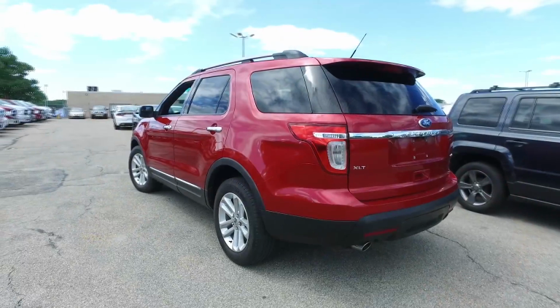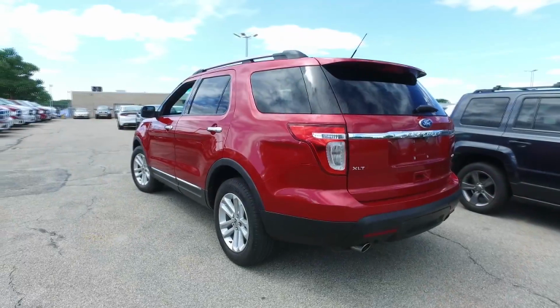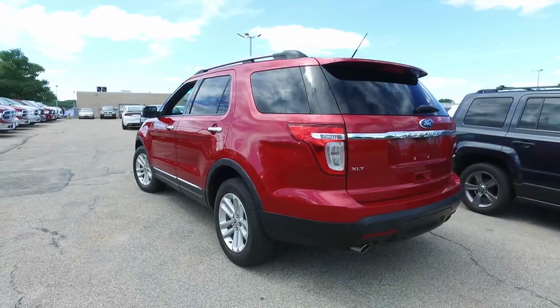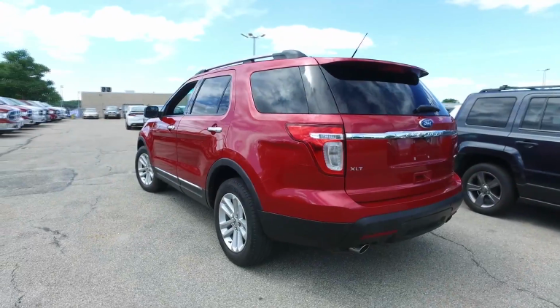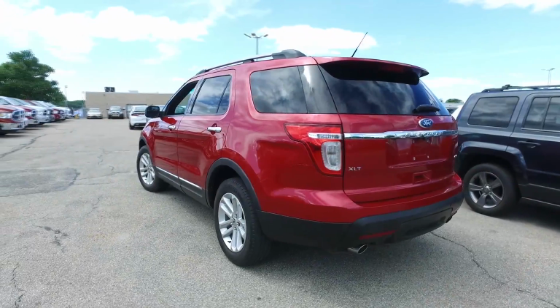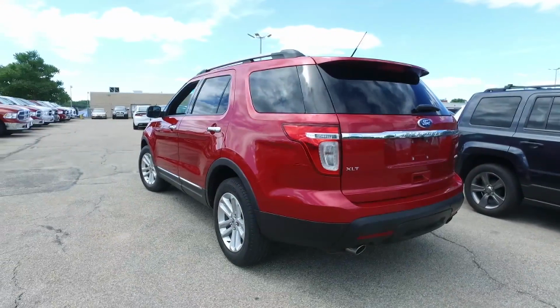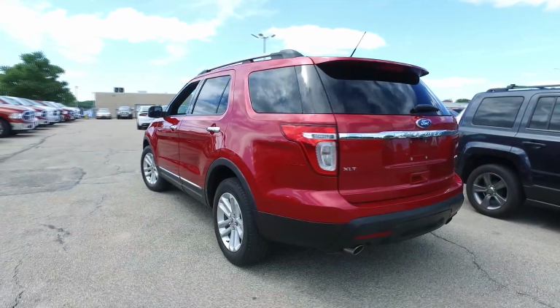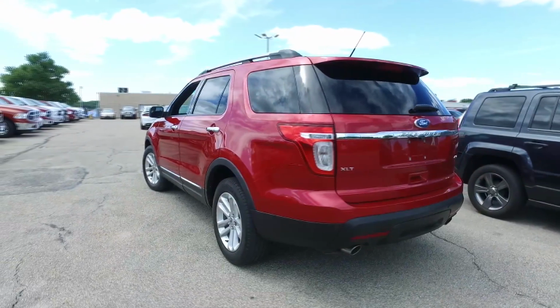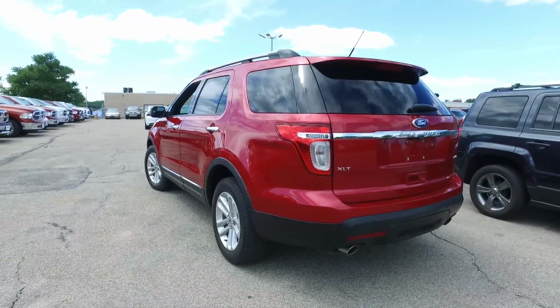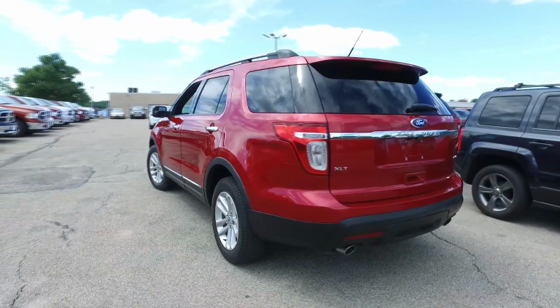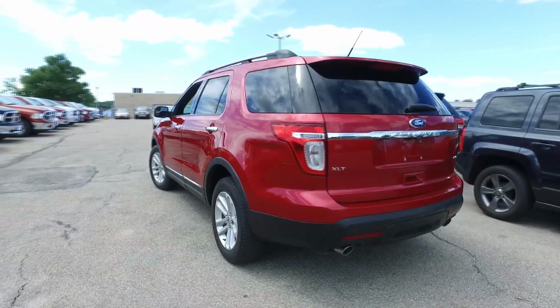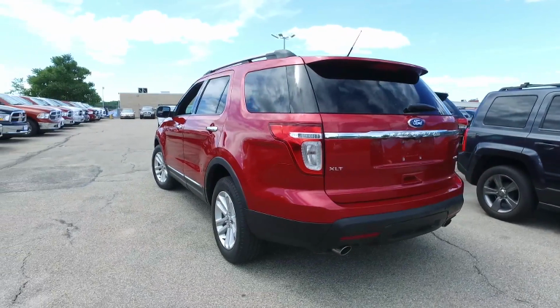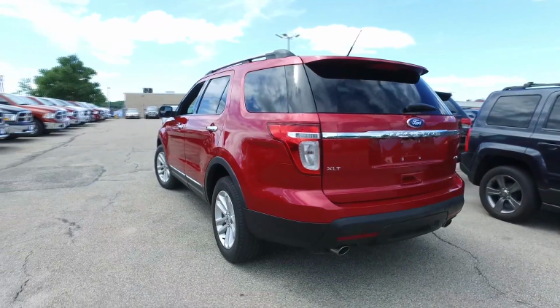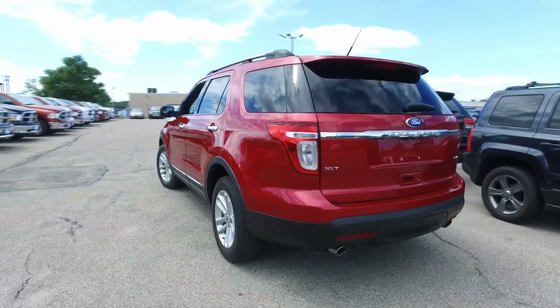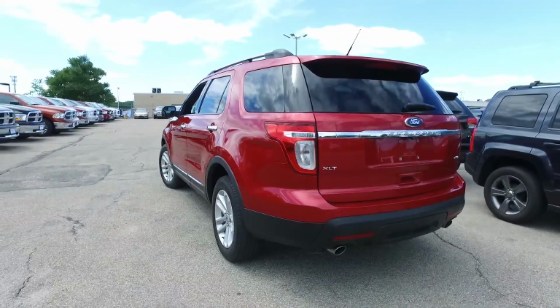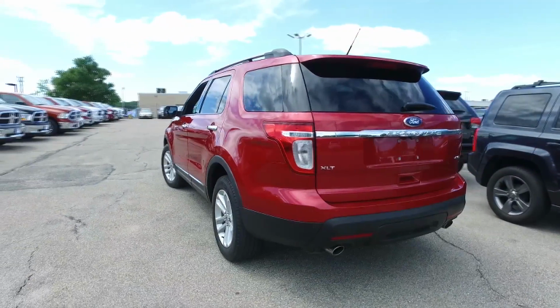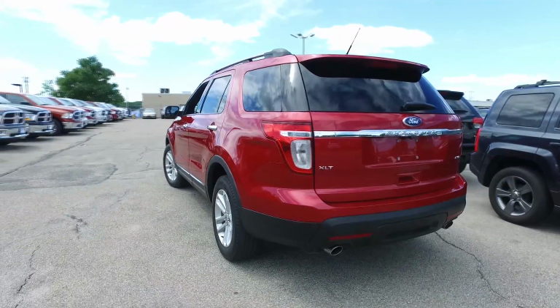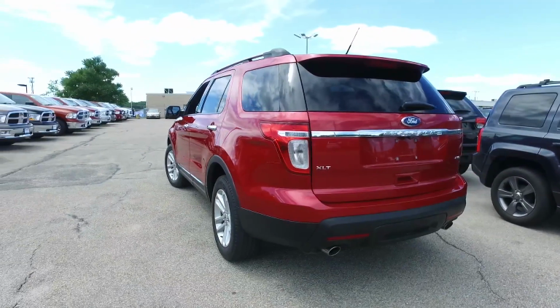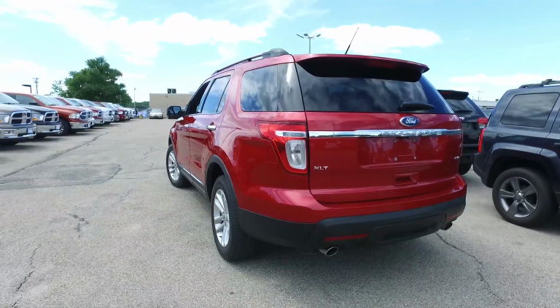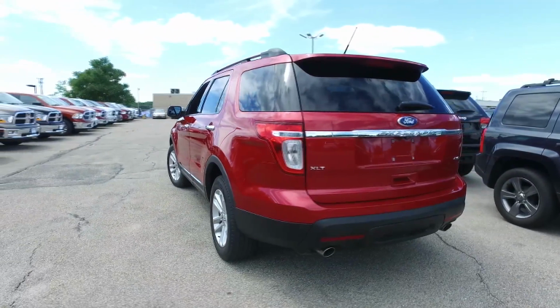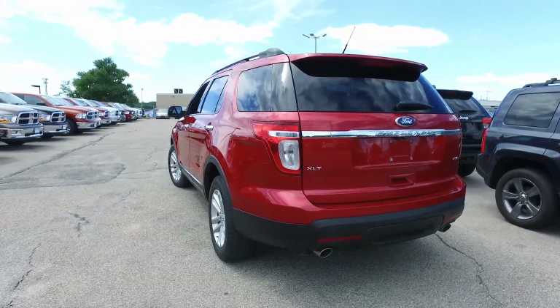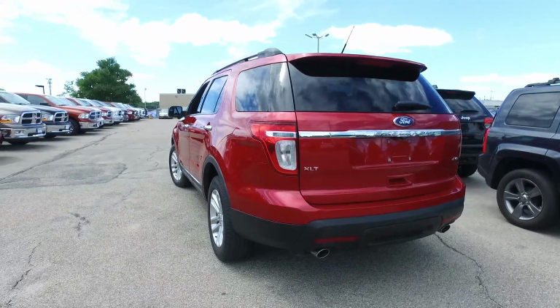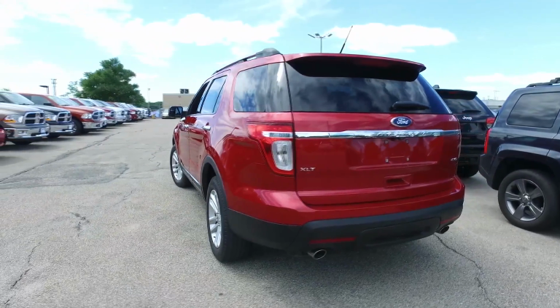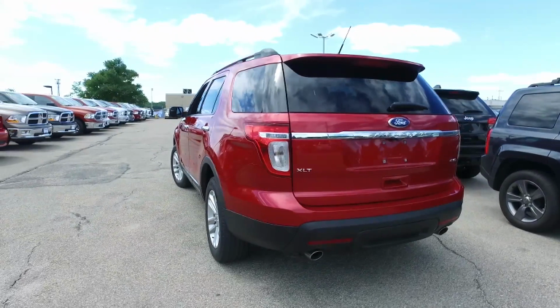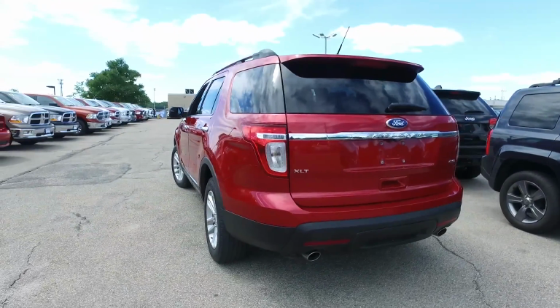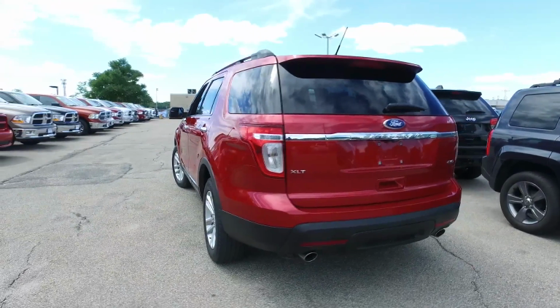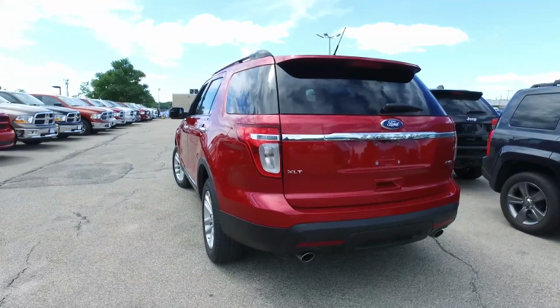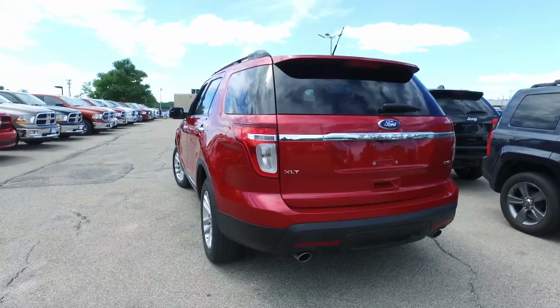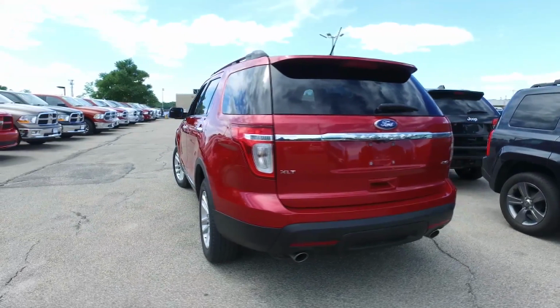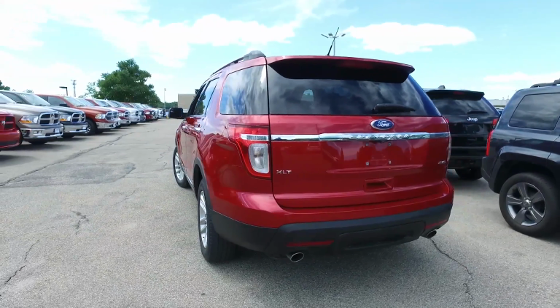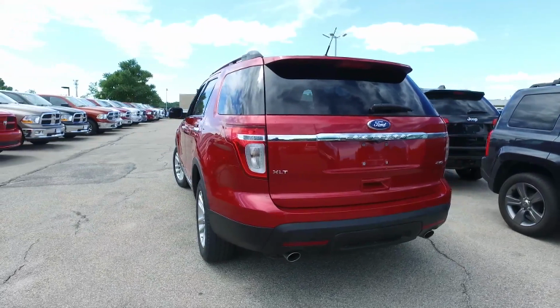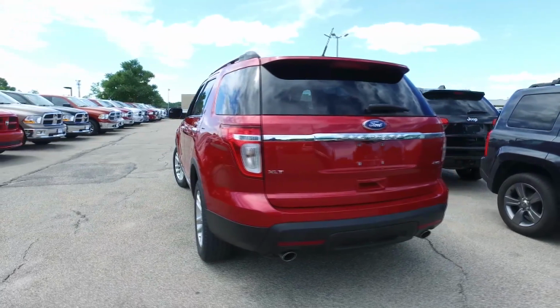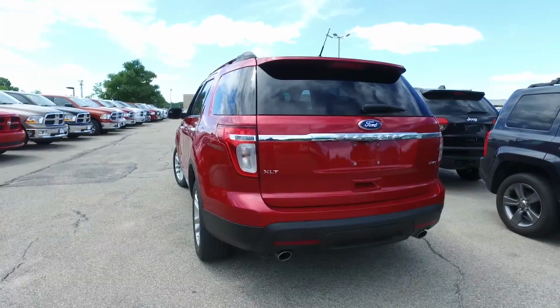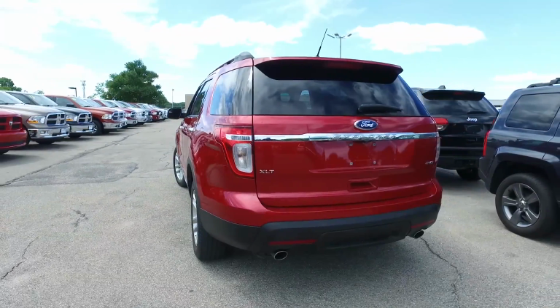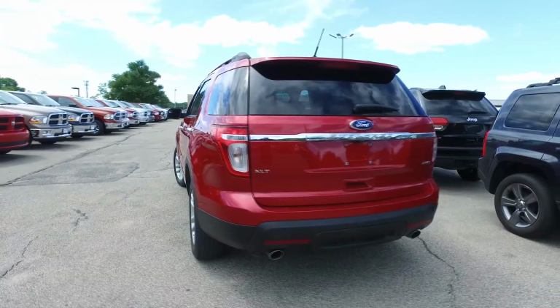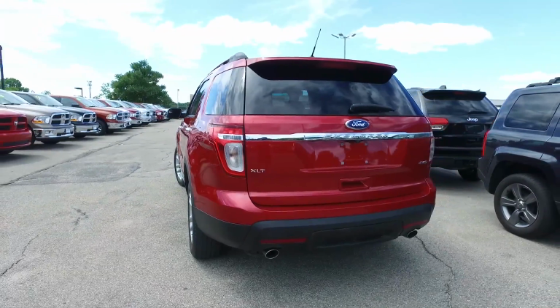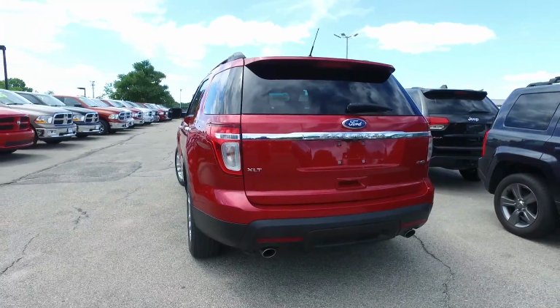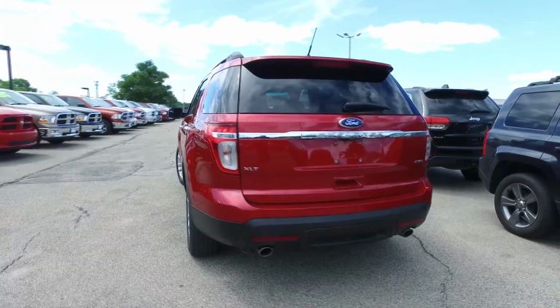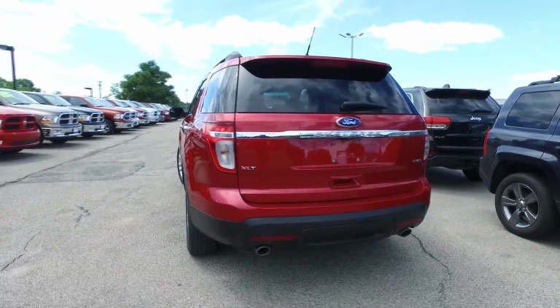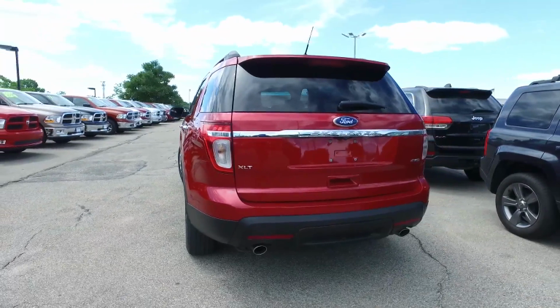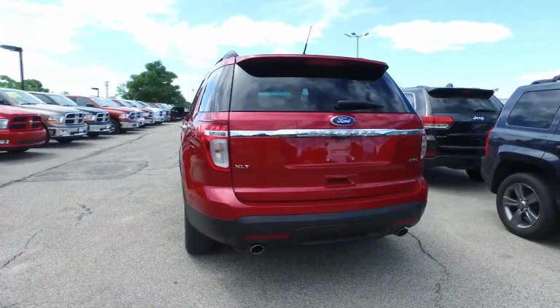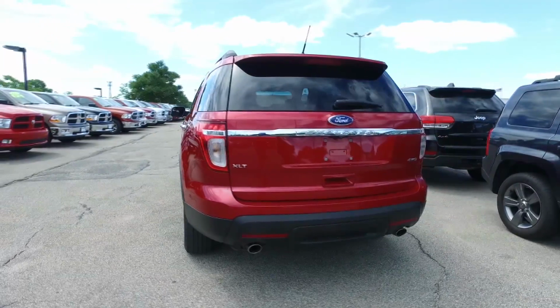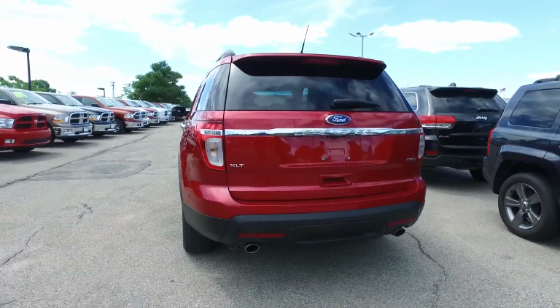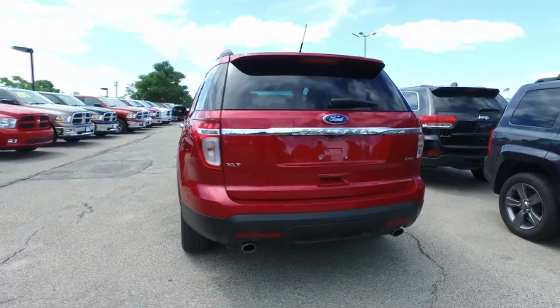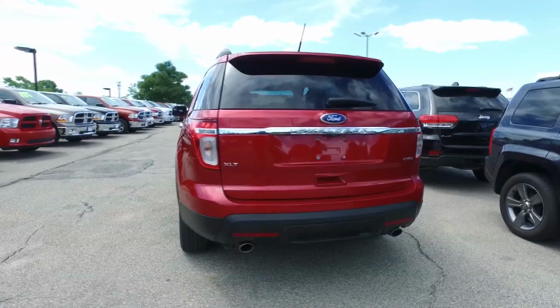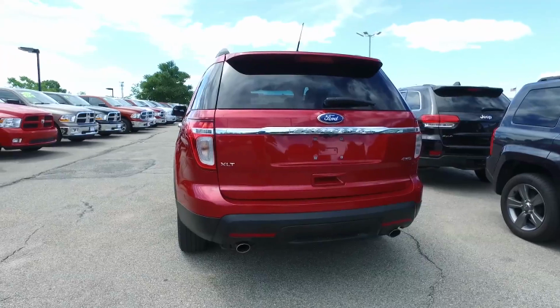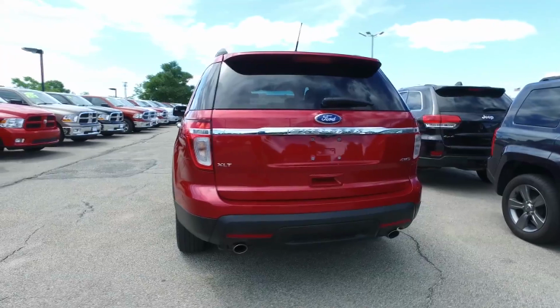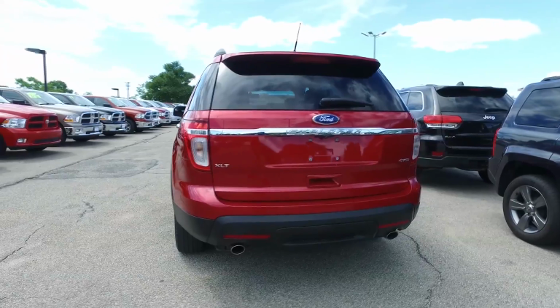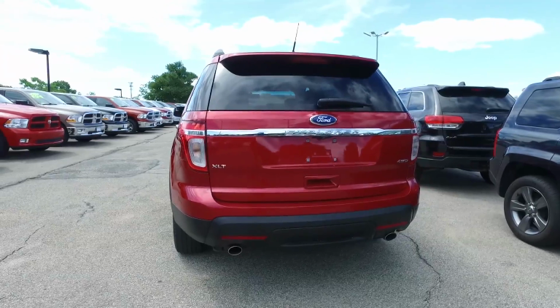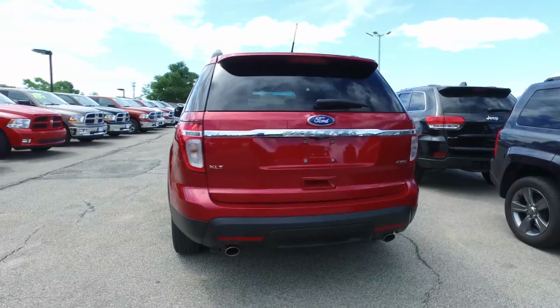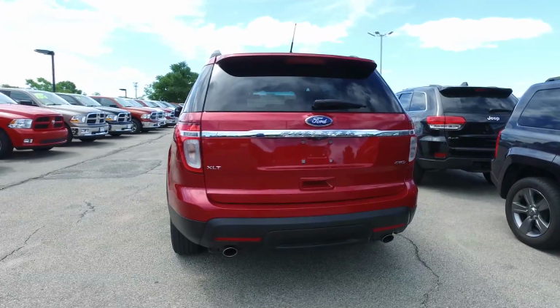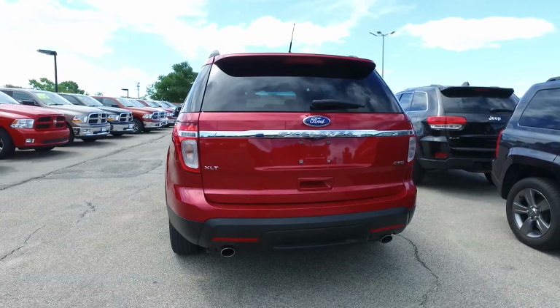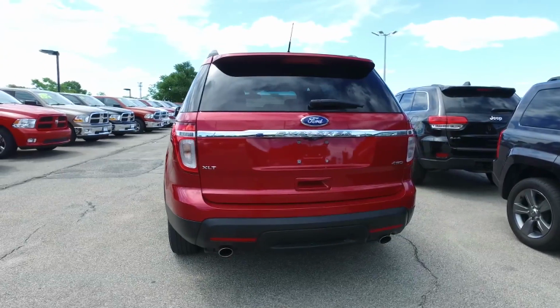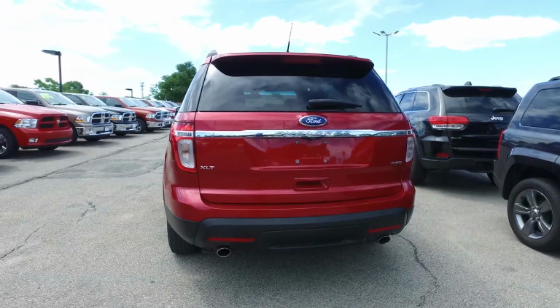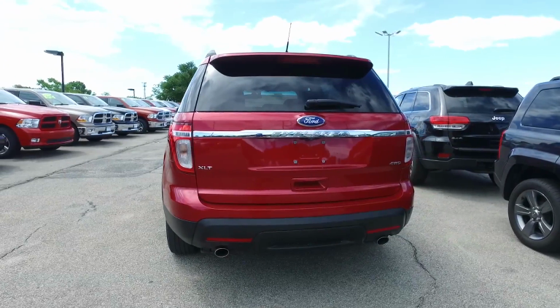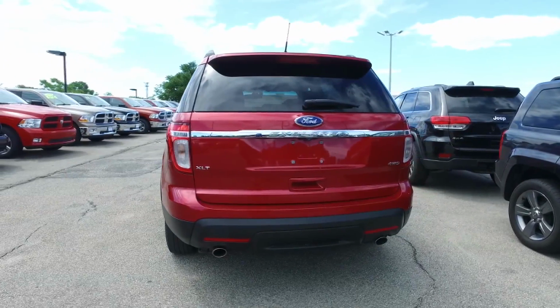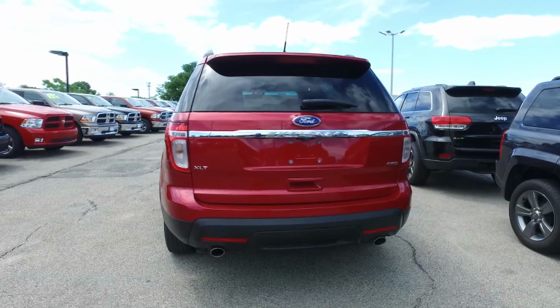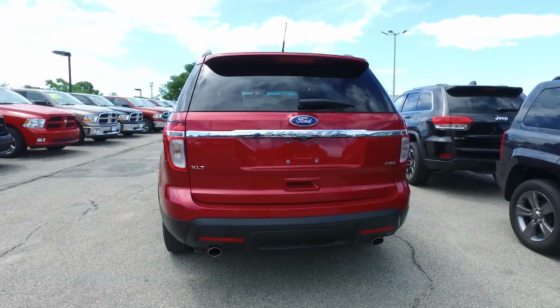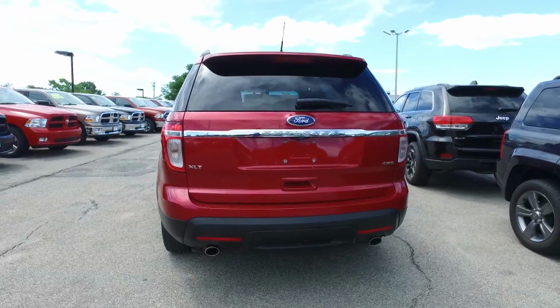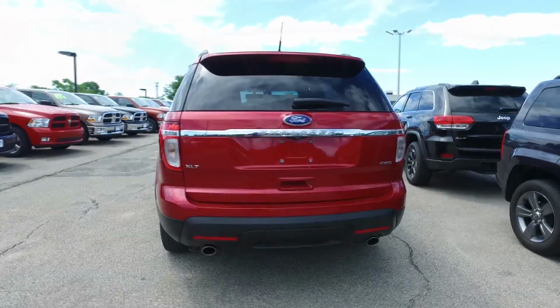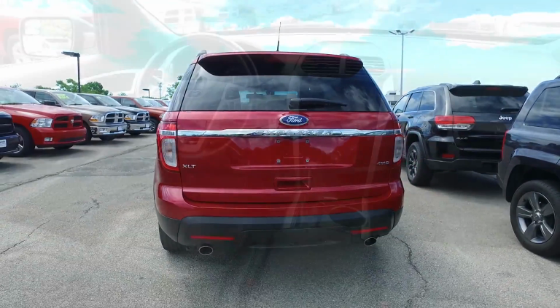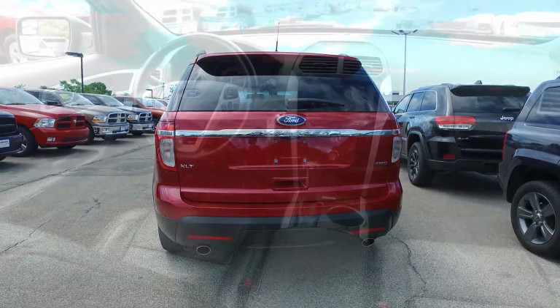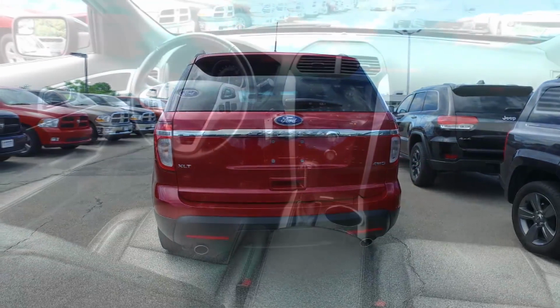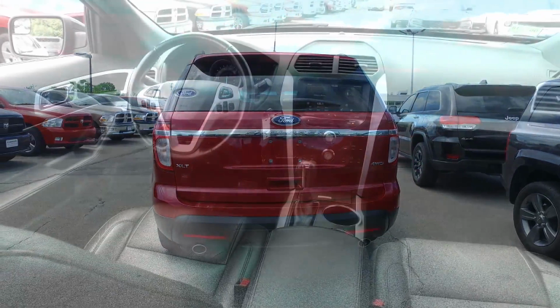Four-wheel drive when you need it — it's beautiful. Bordeaux Reserve Red is the color, and it looks great in person.